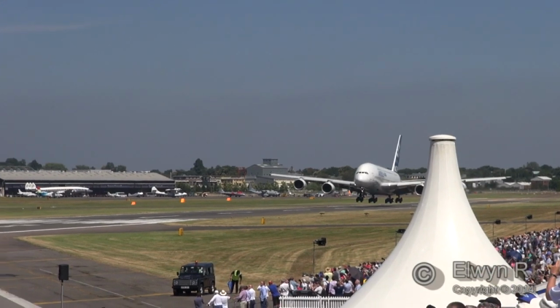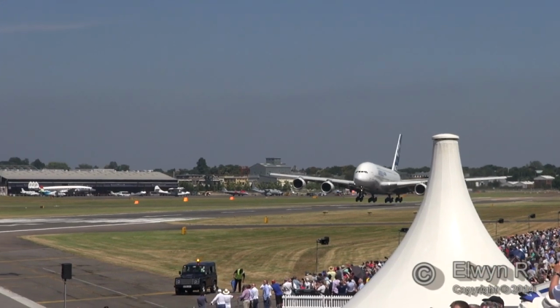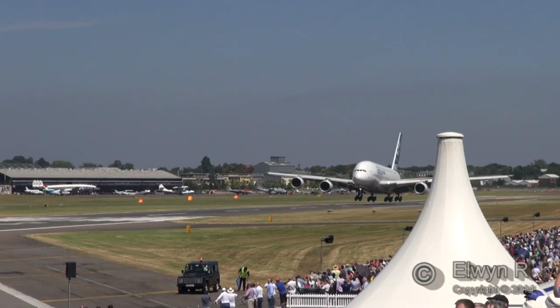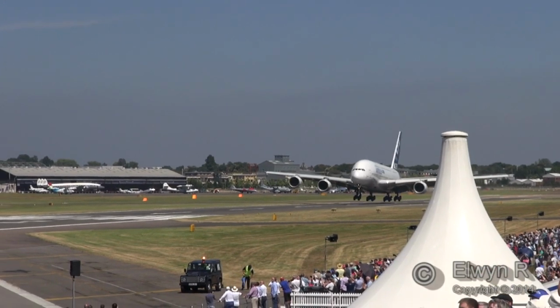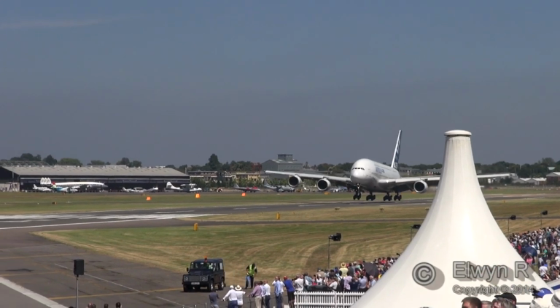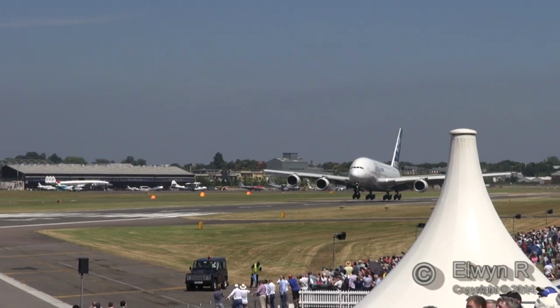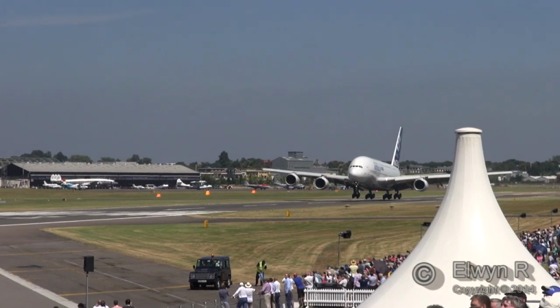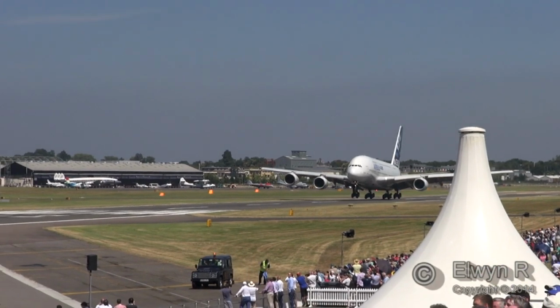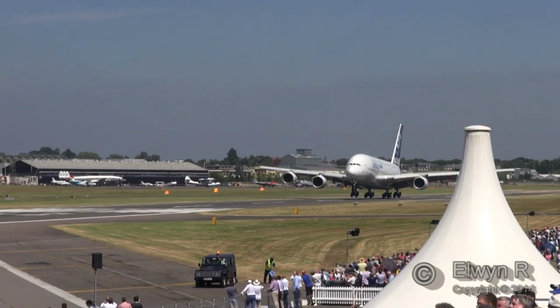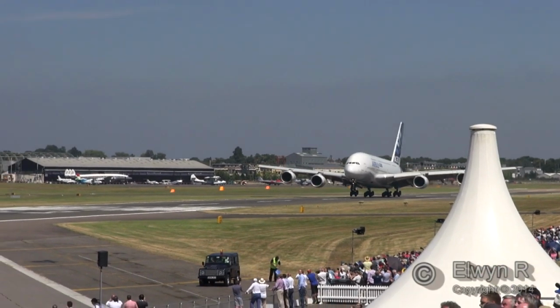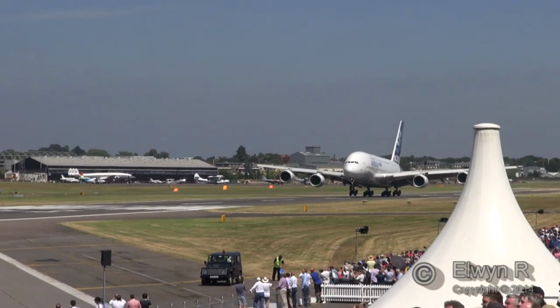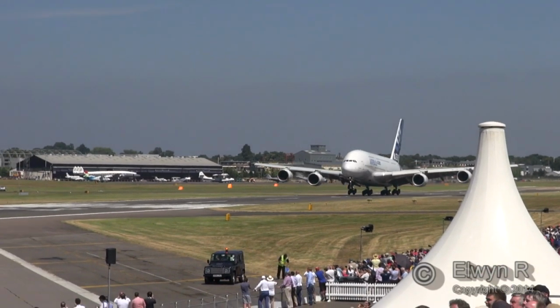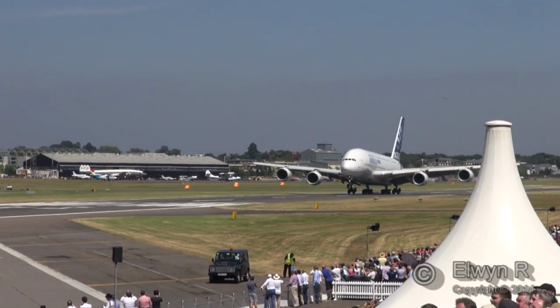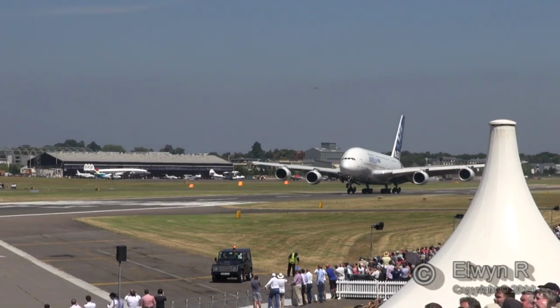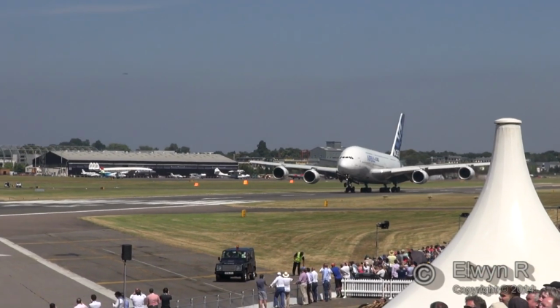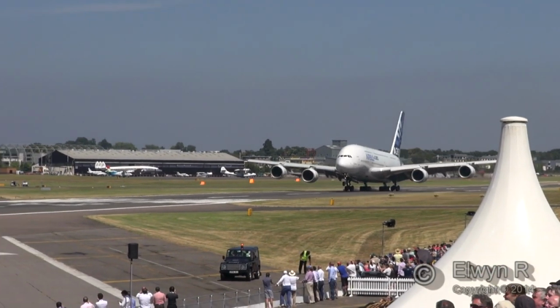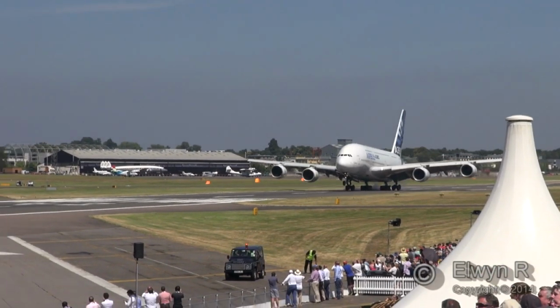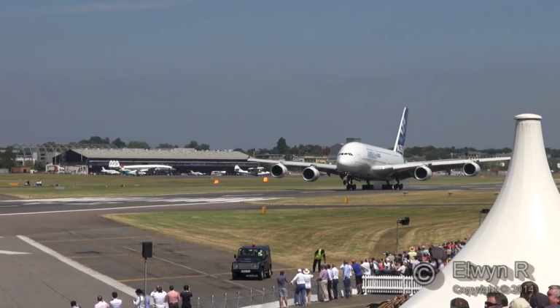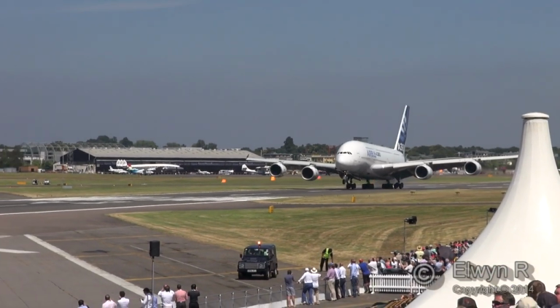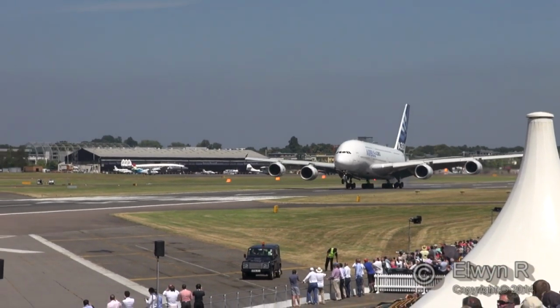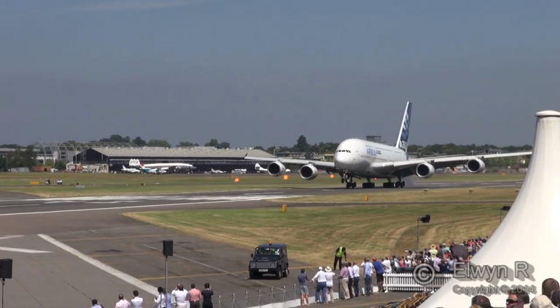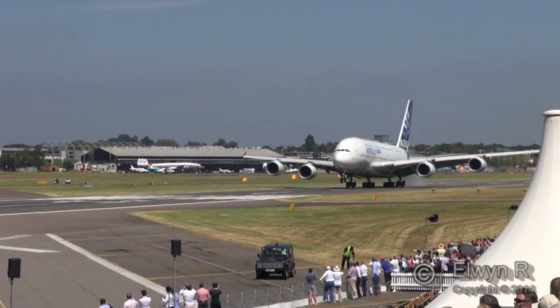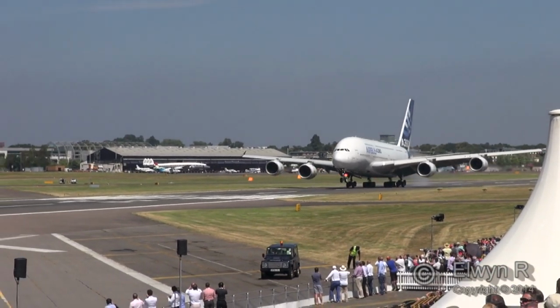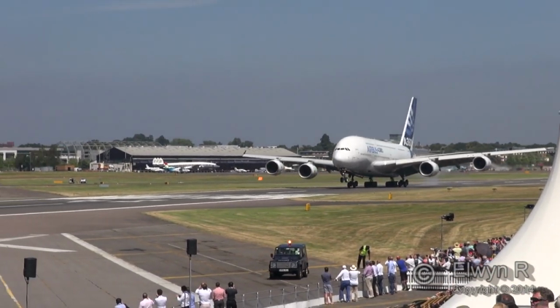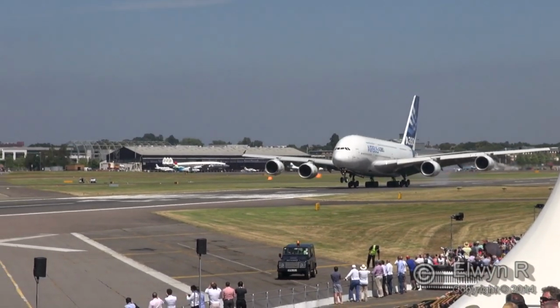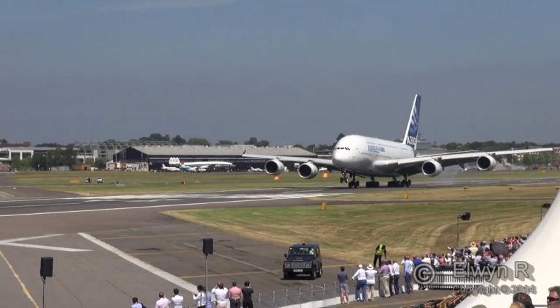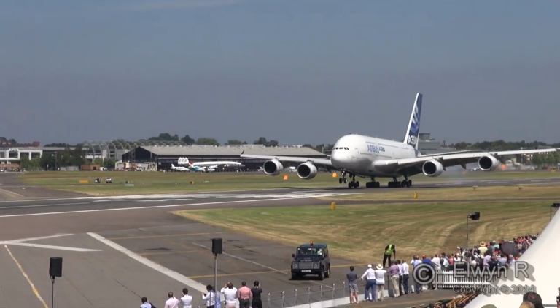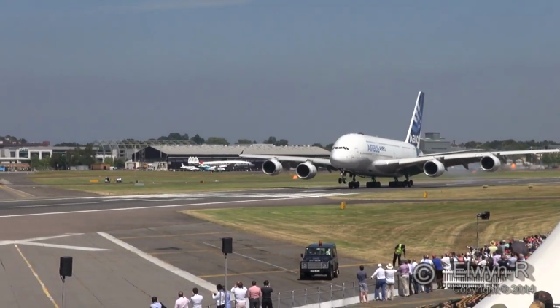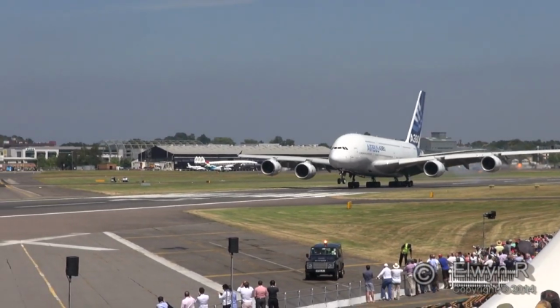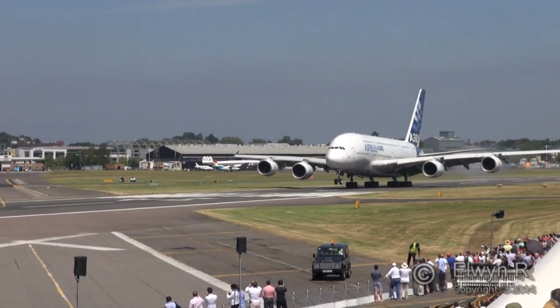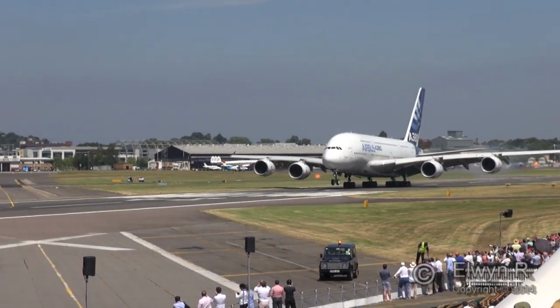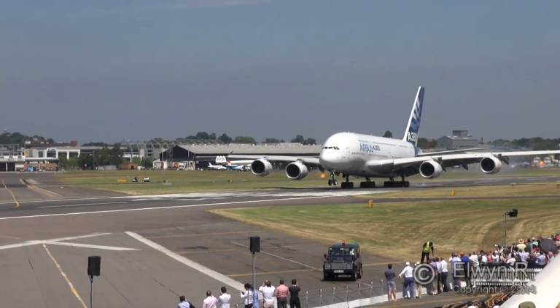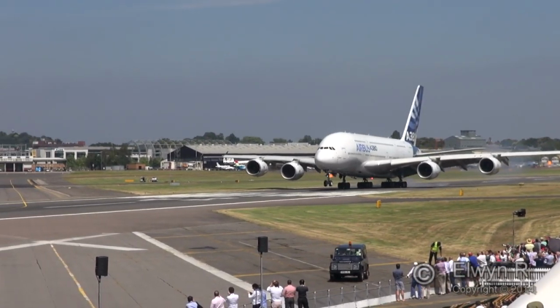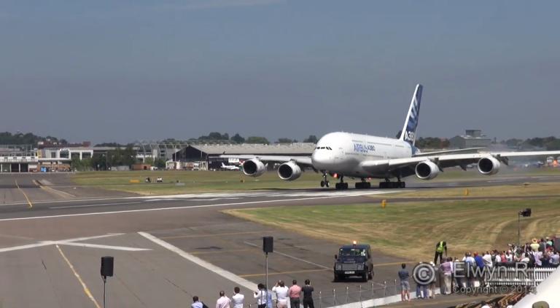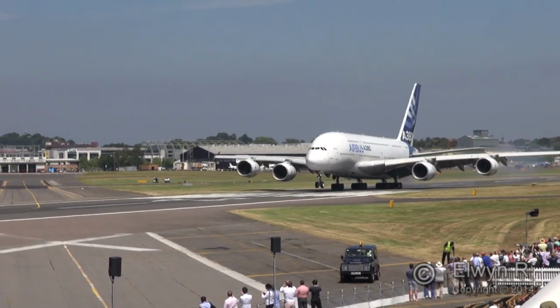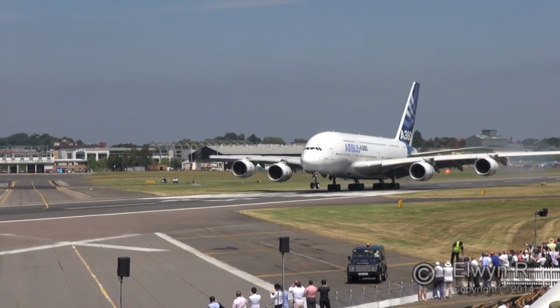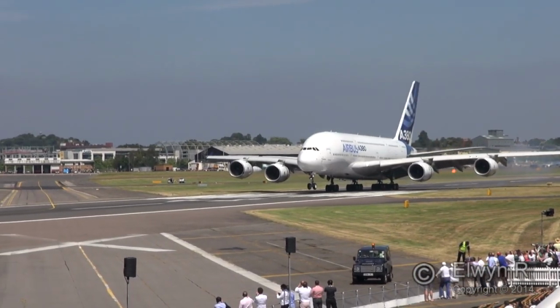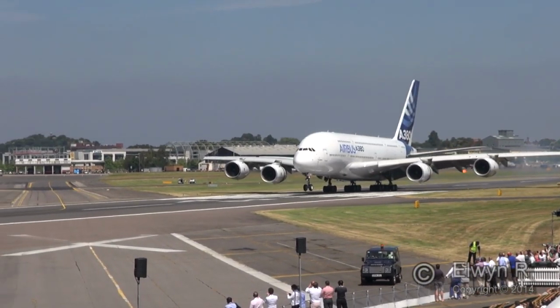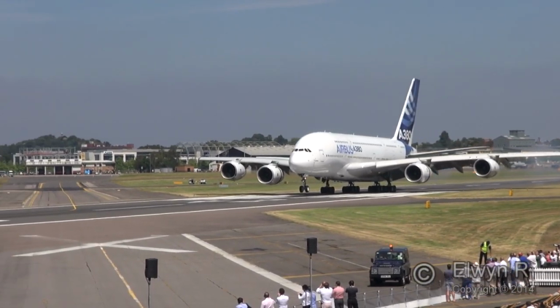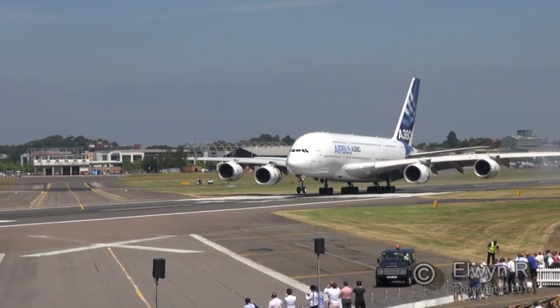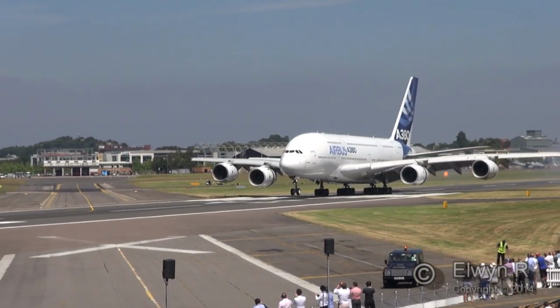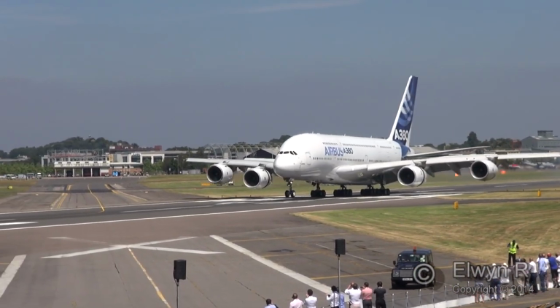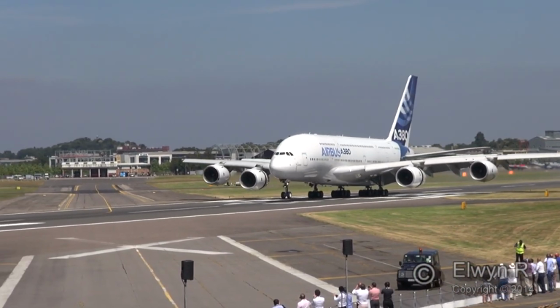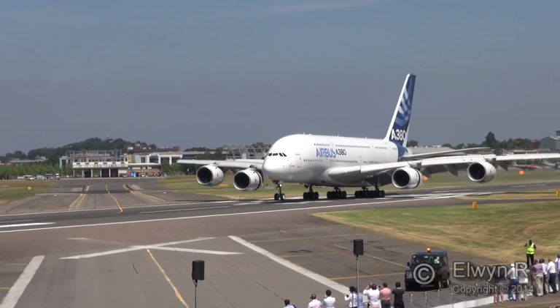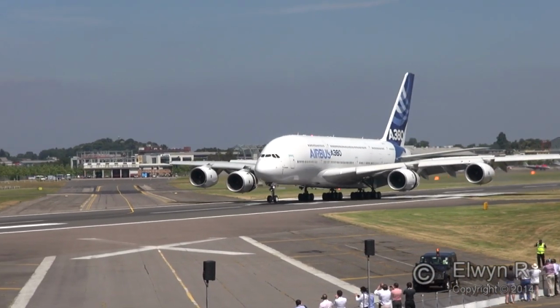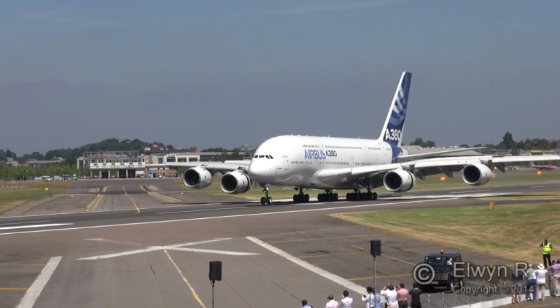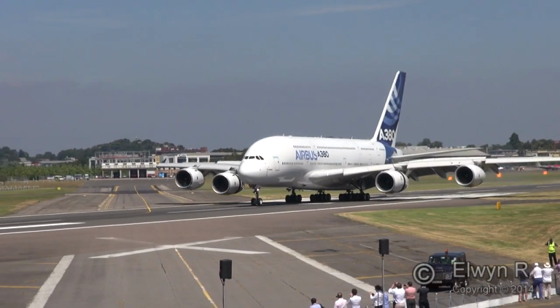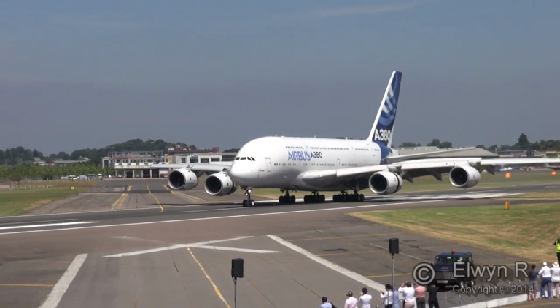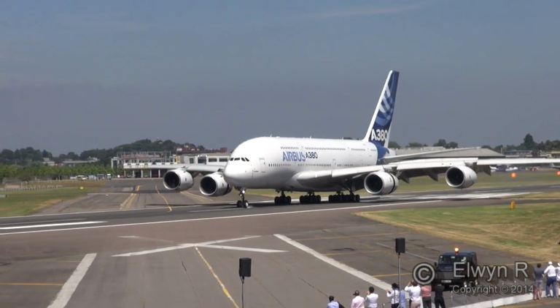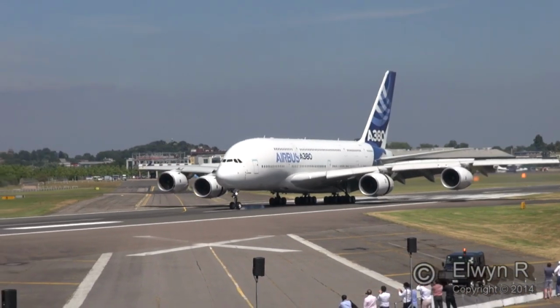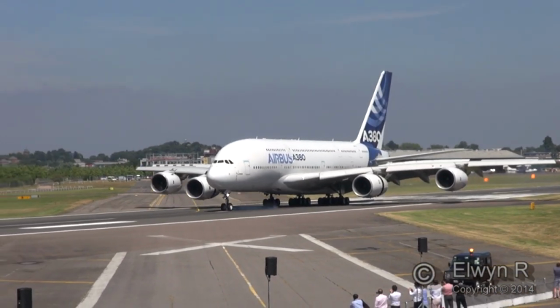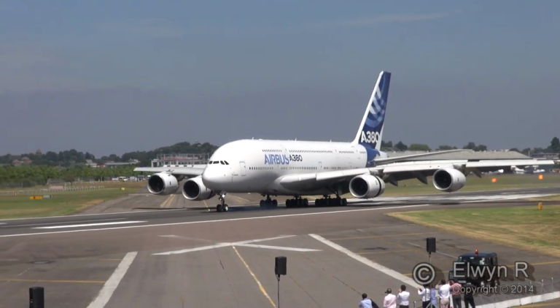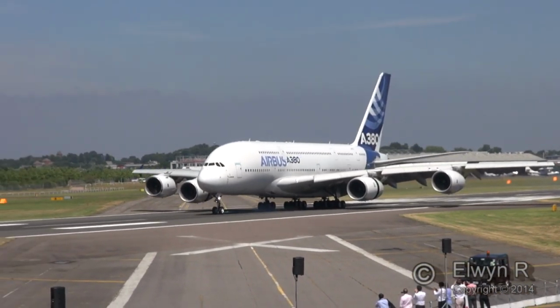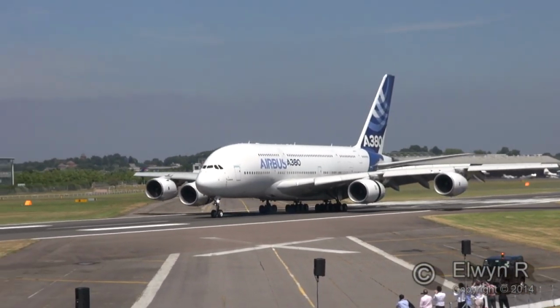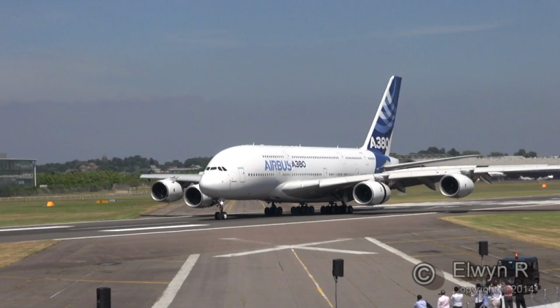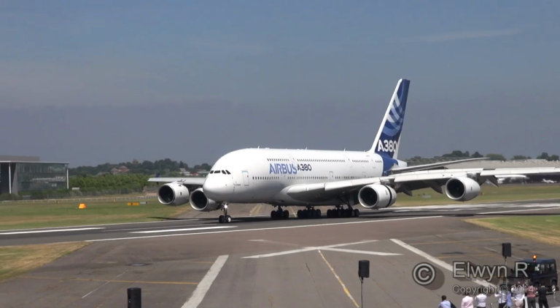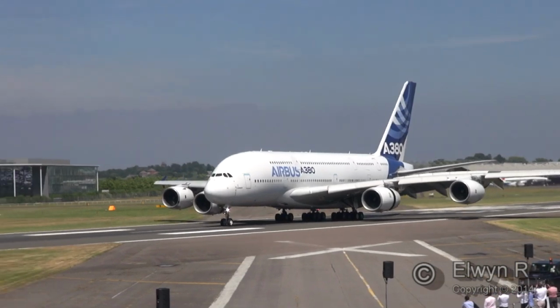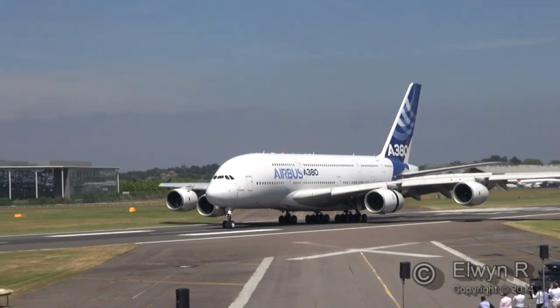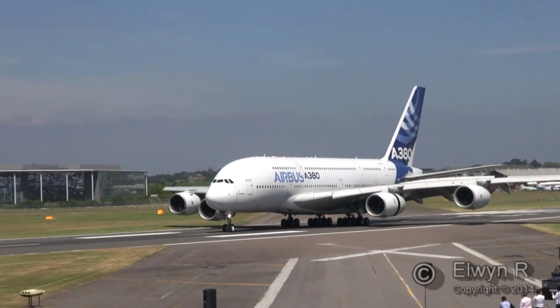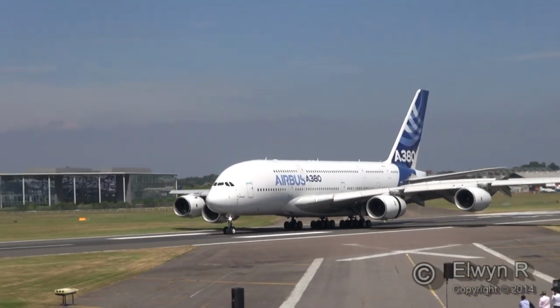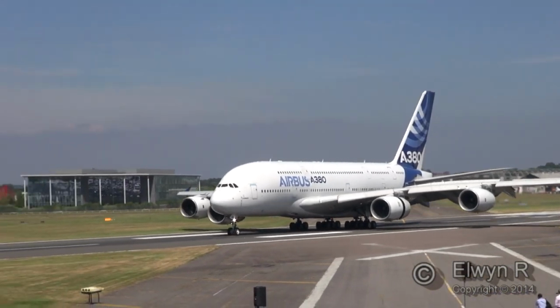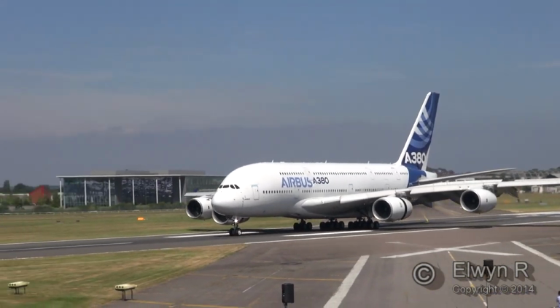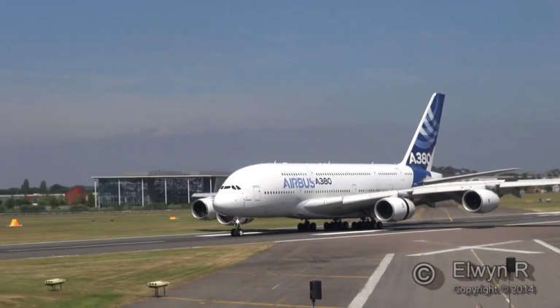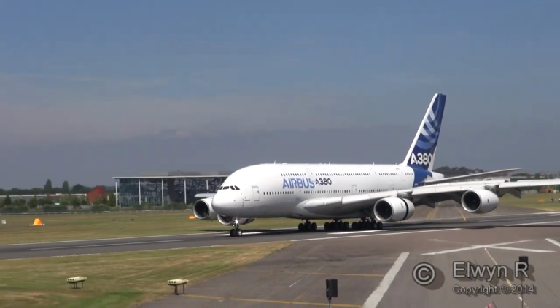This is the agile A400M airlift aircraft — as I say, they've got to take some space.